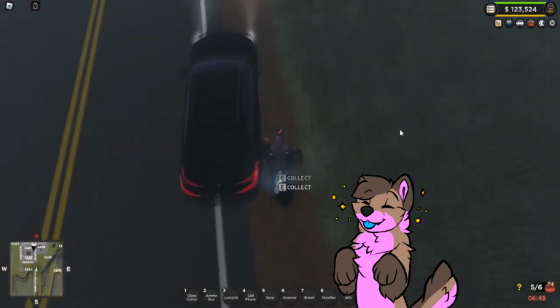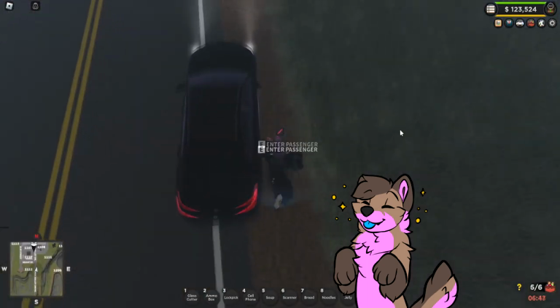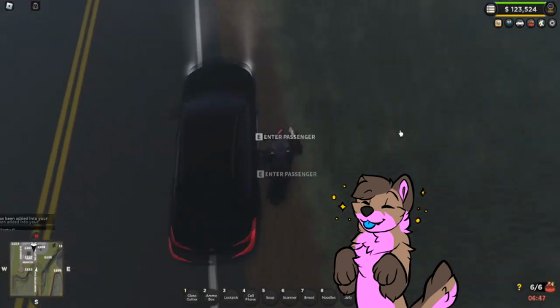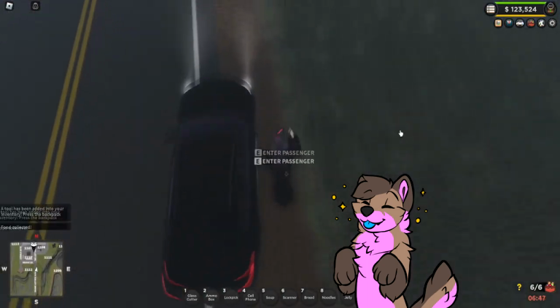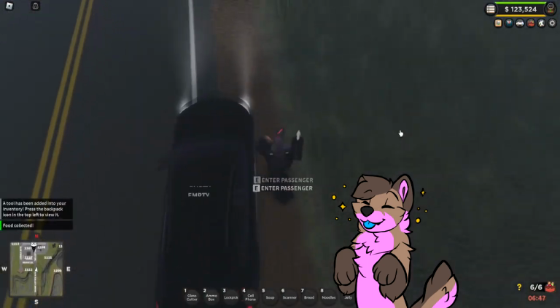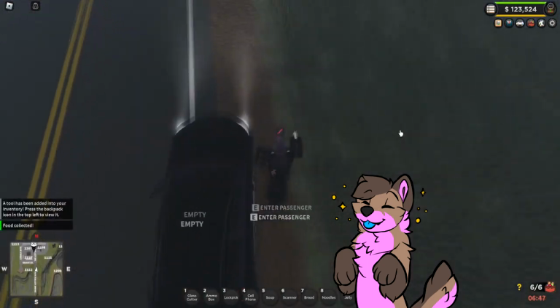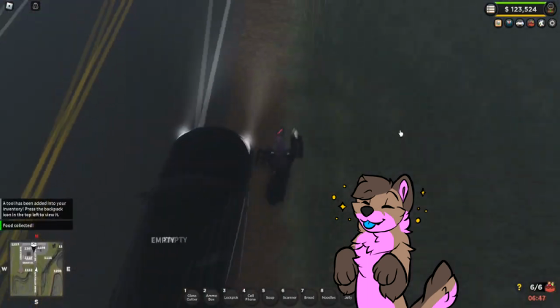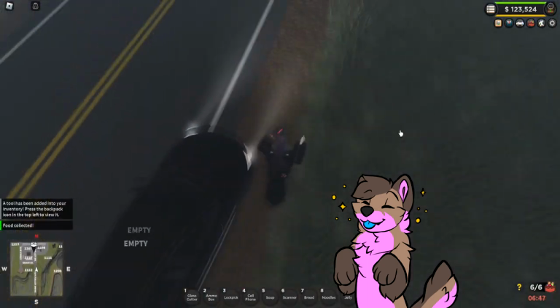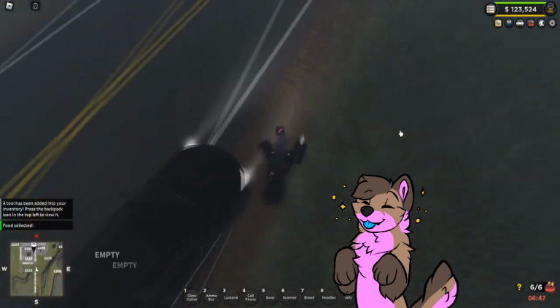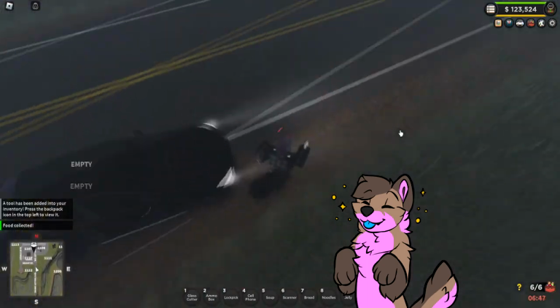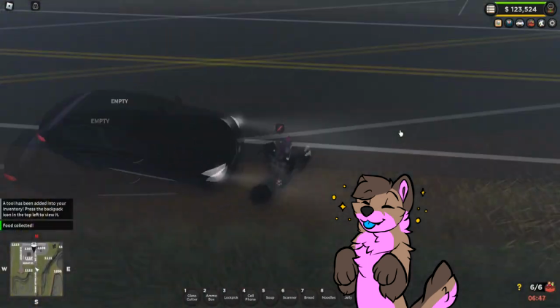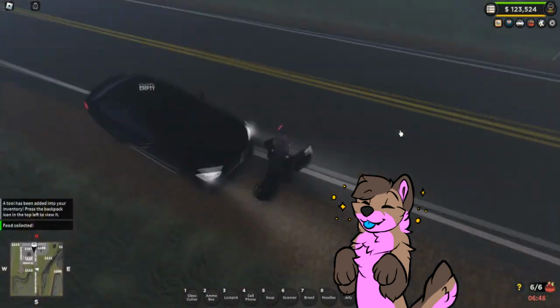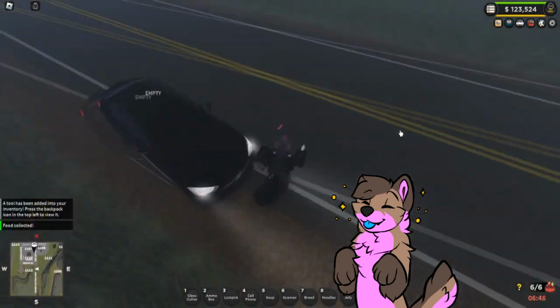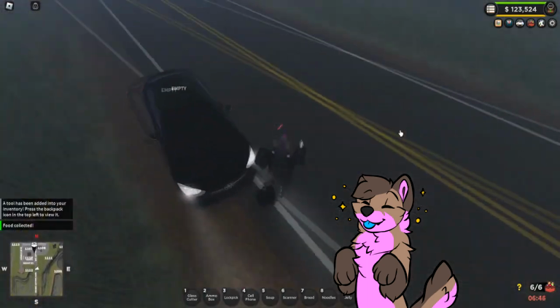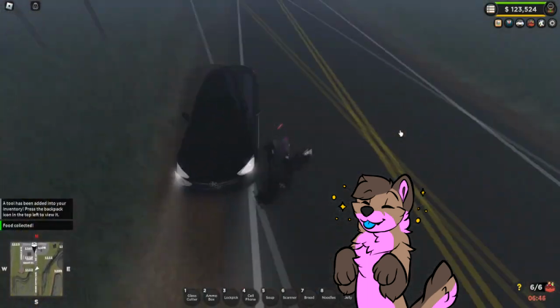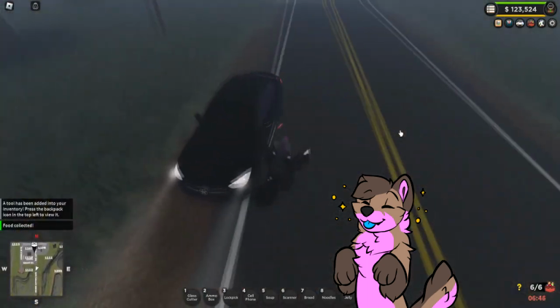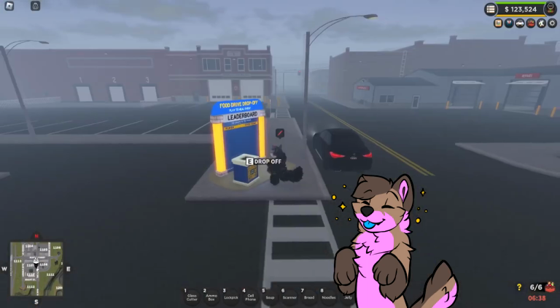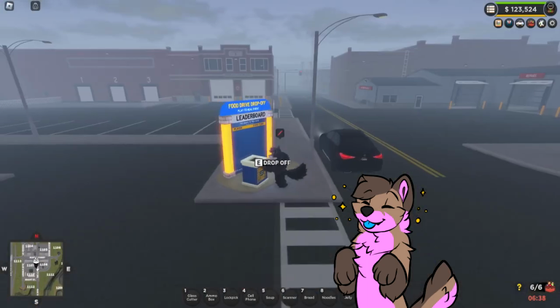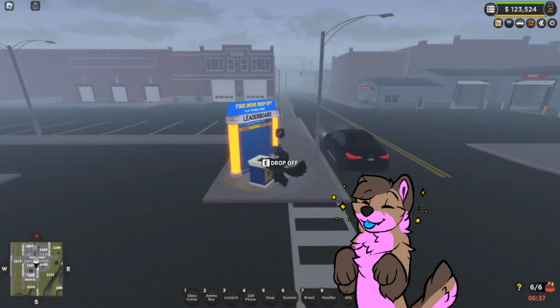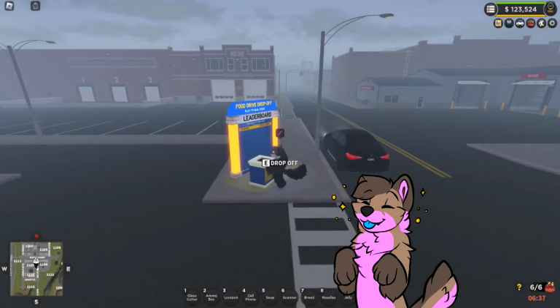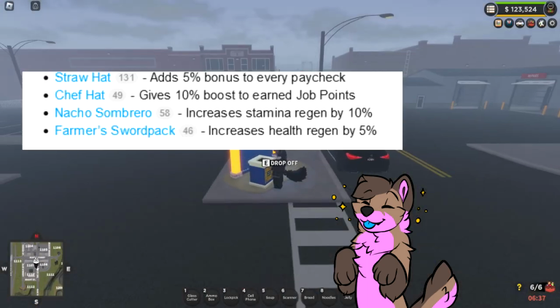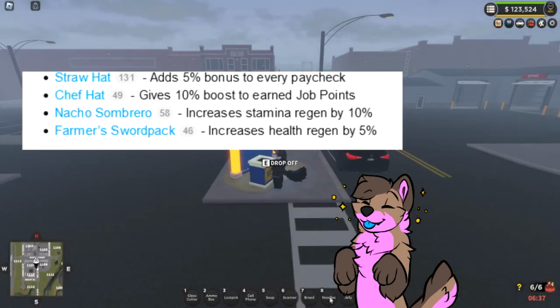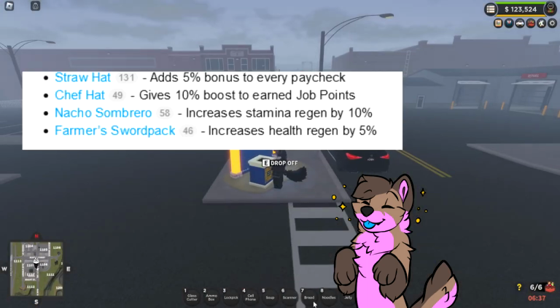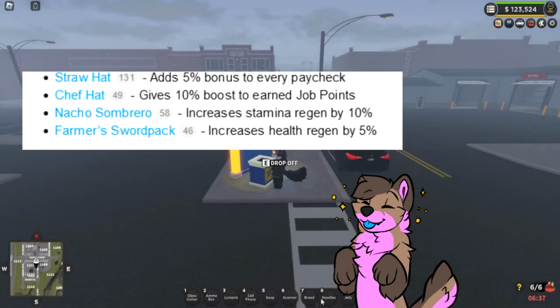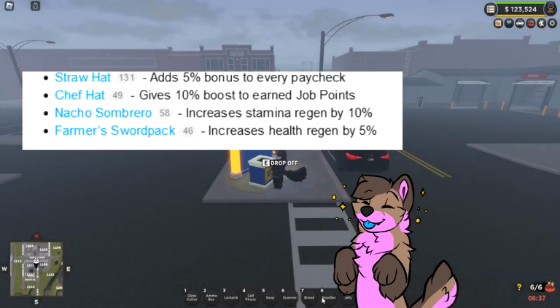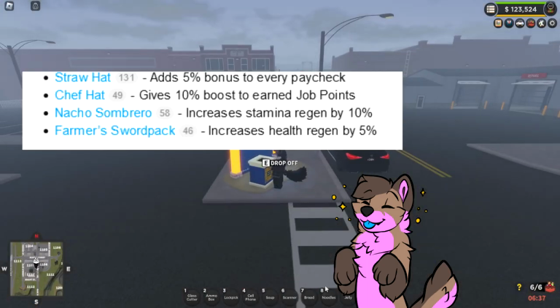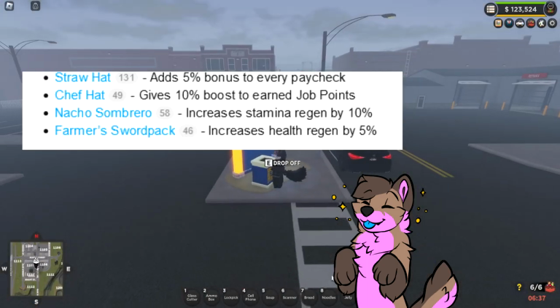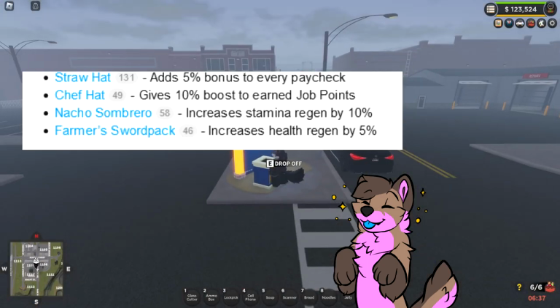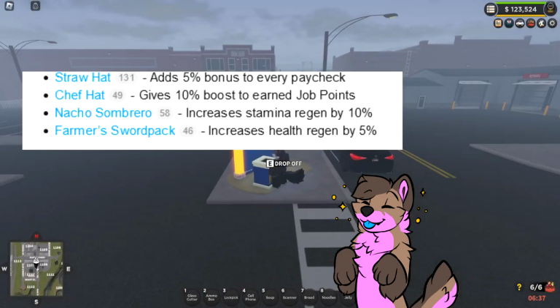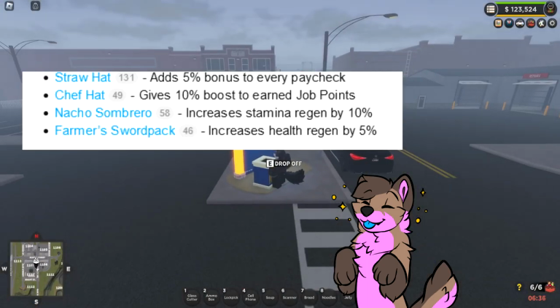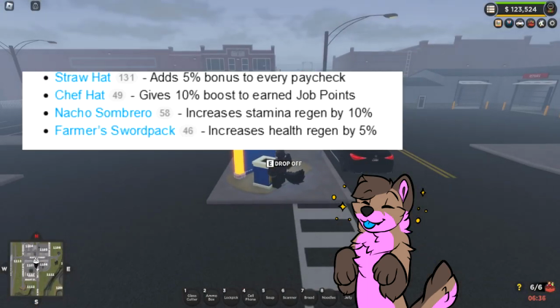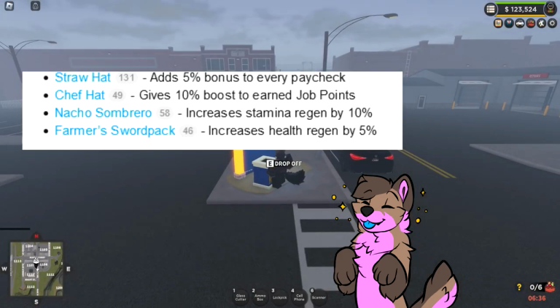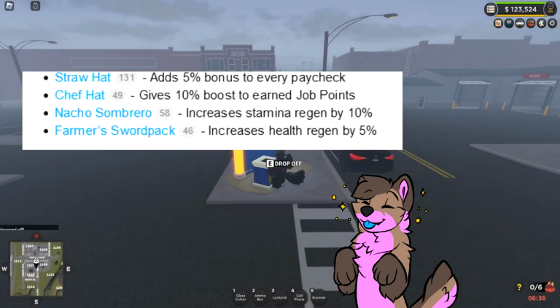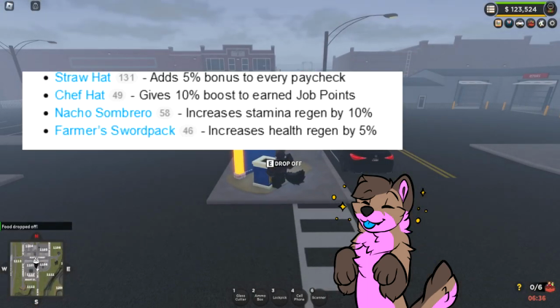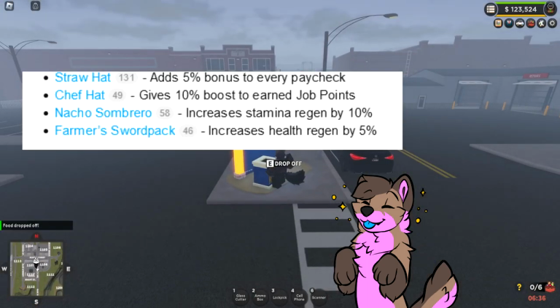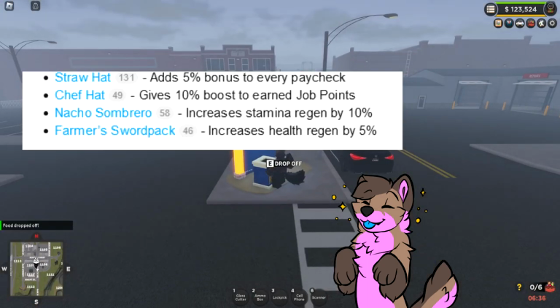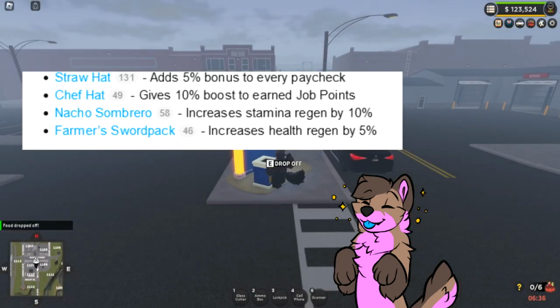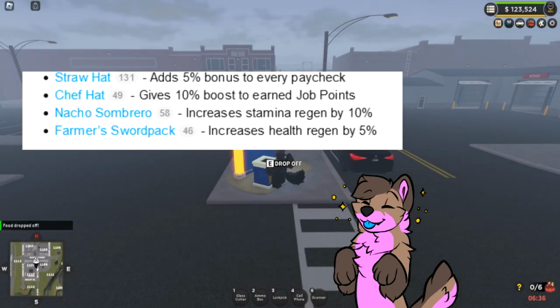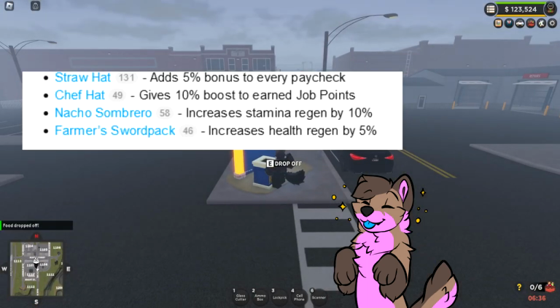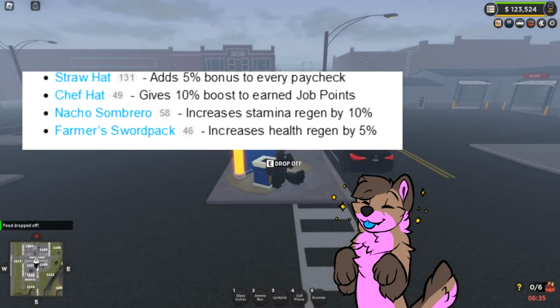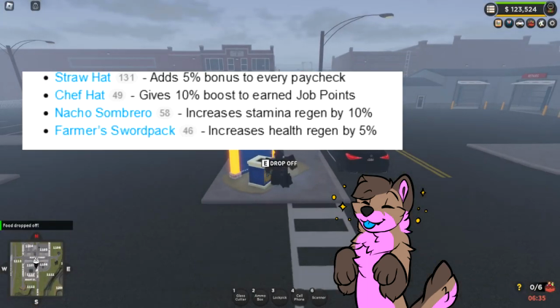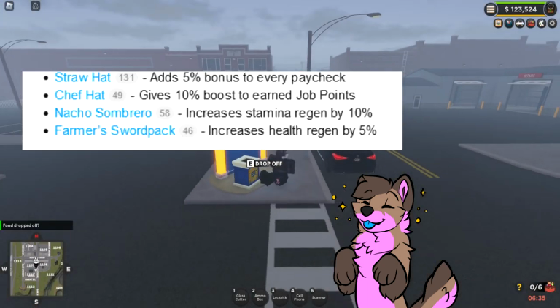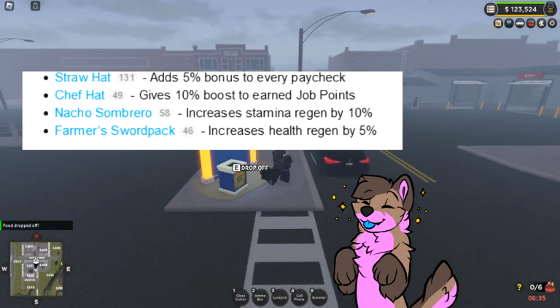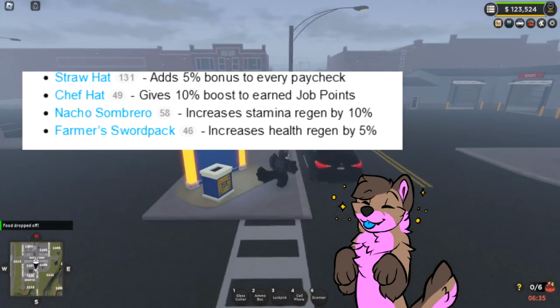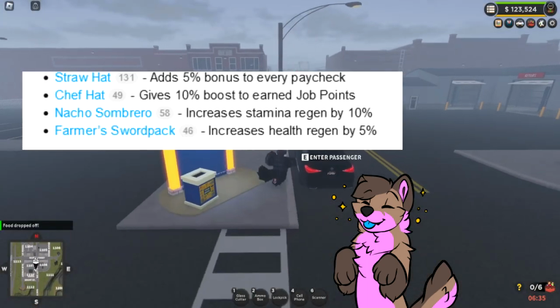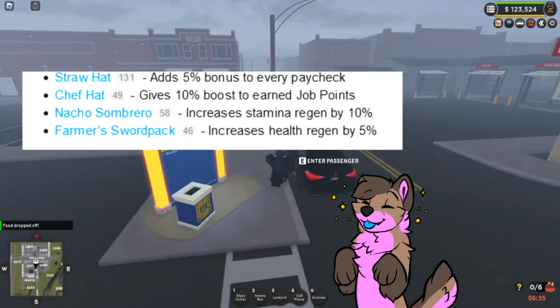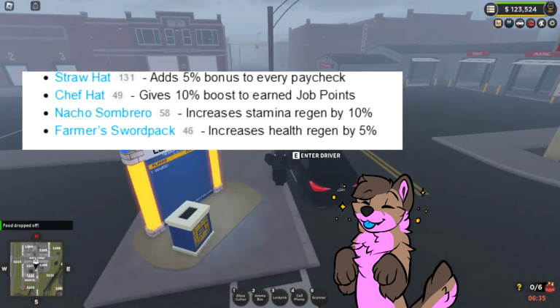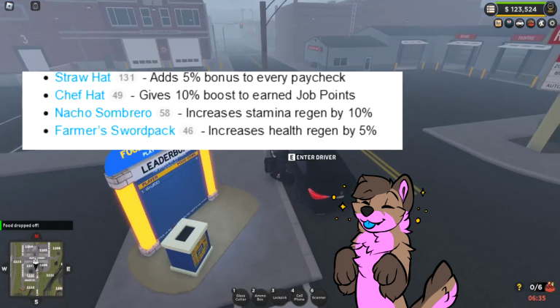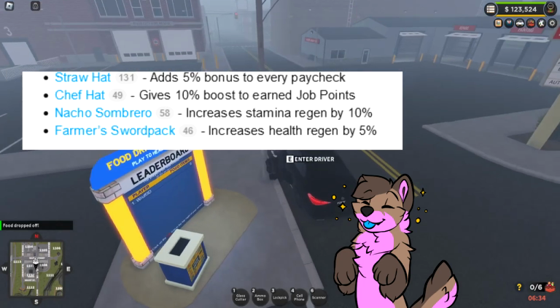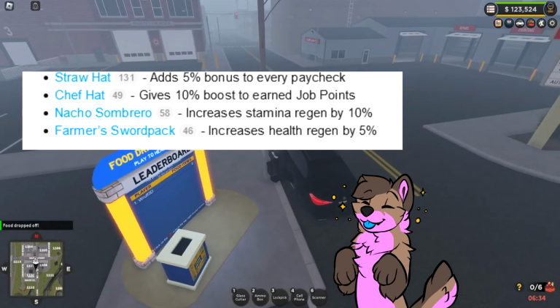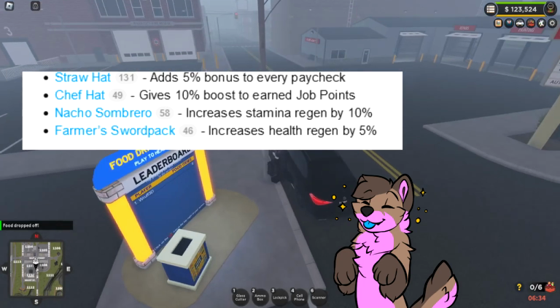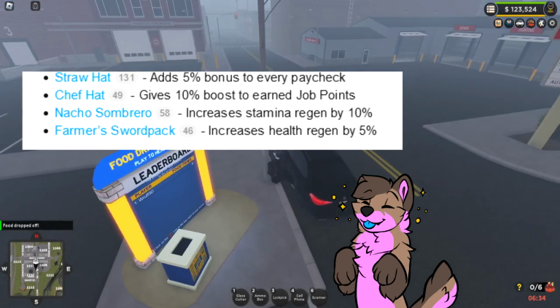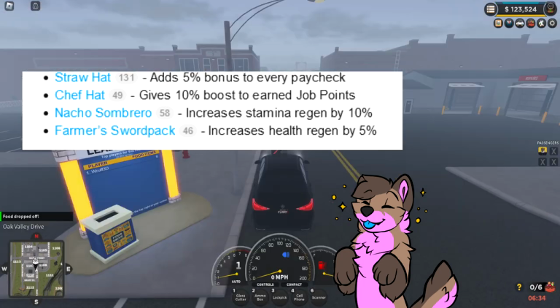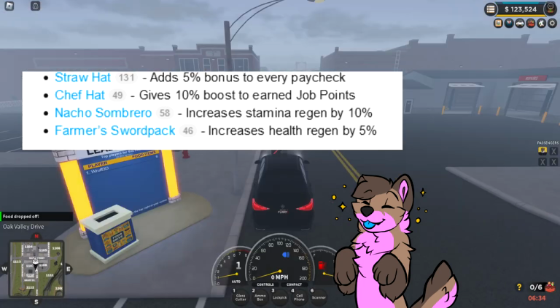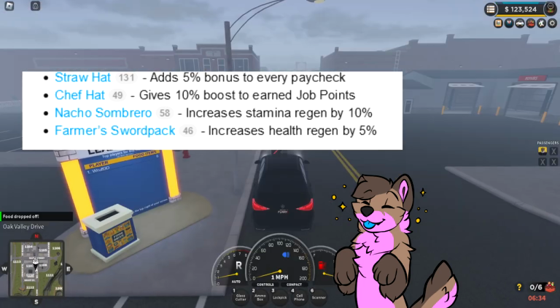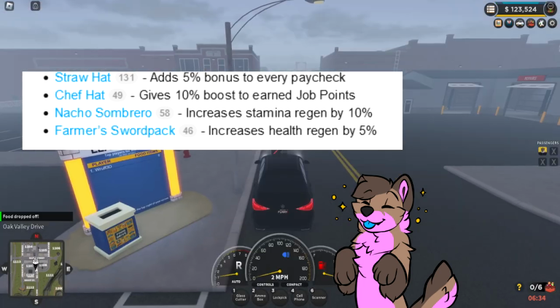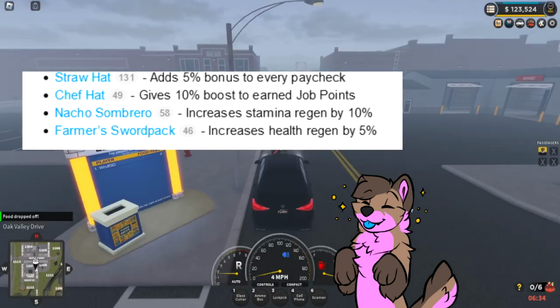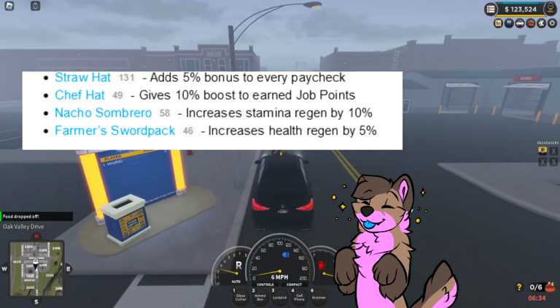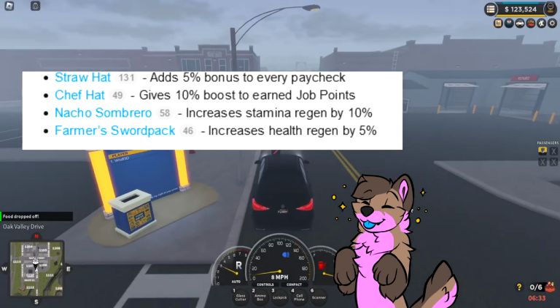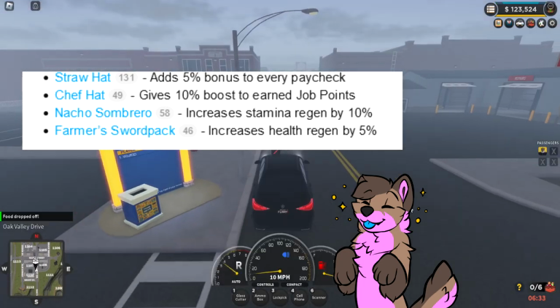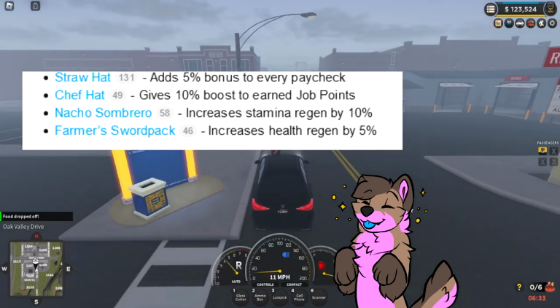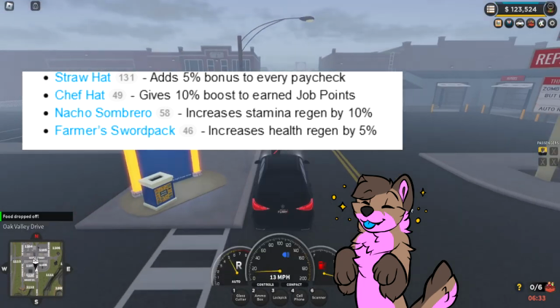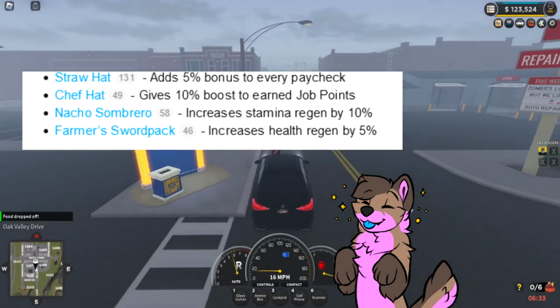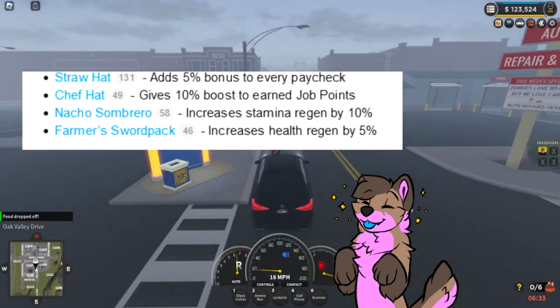There are in-game UGC items that net you the following perks on screen now. You also get a pin for your LEO team character.